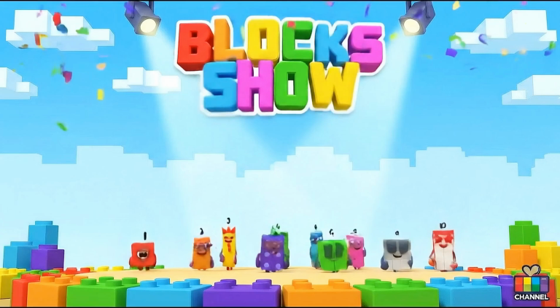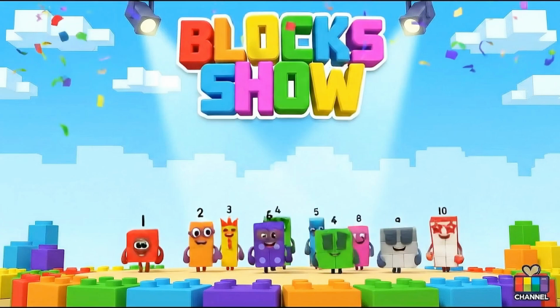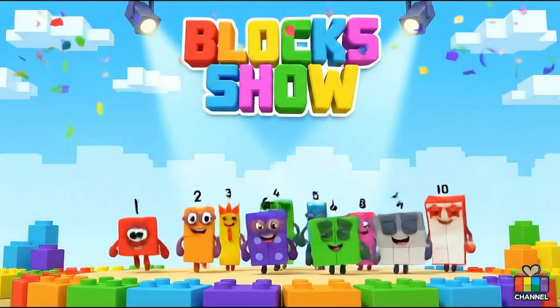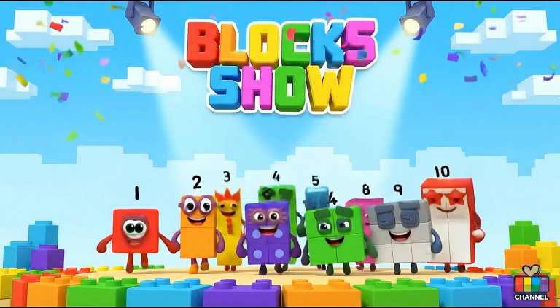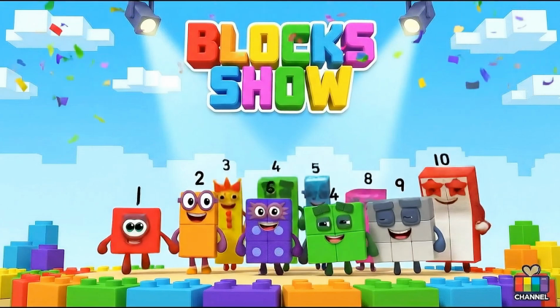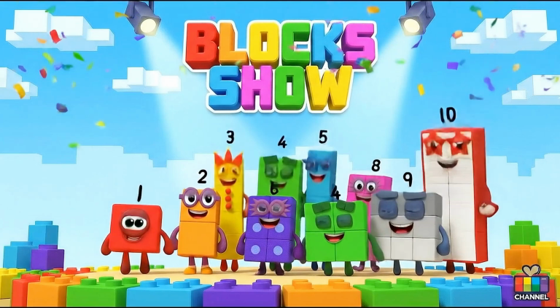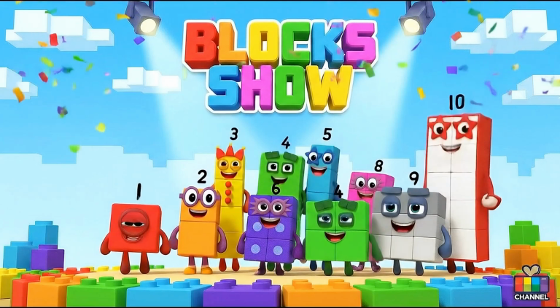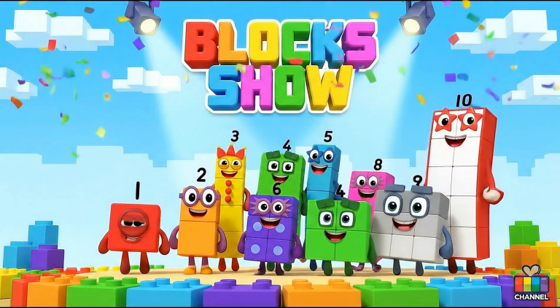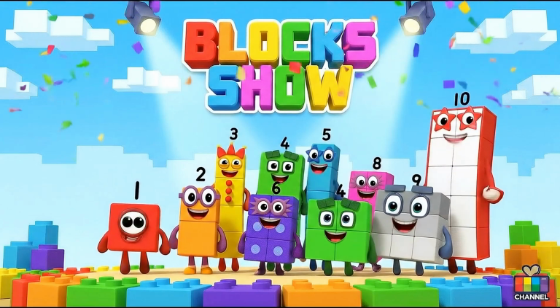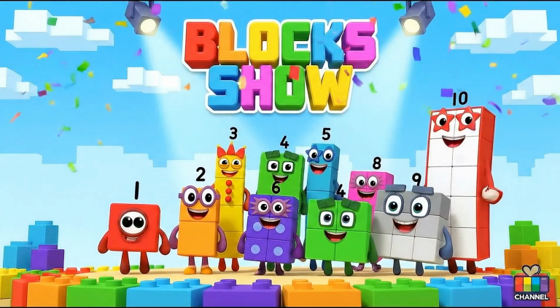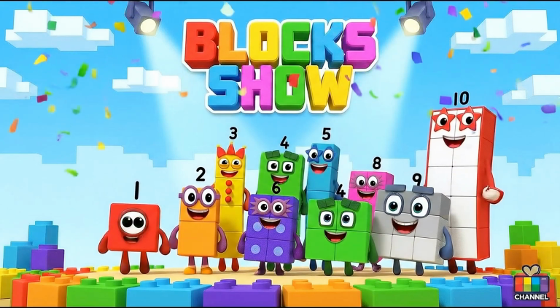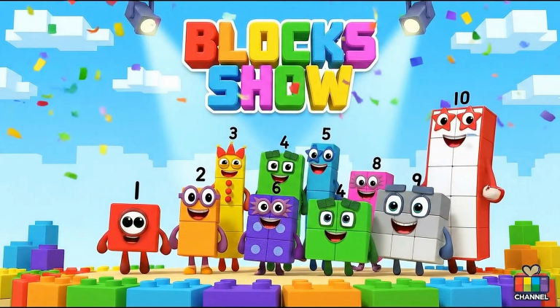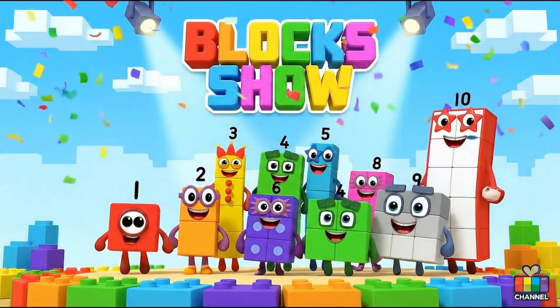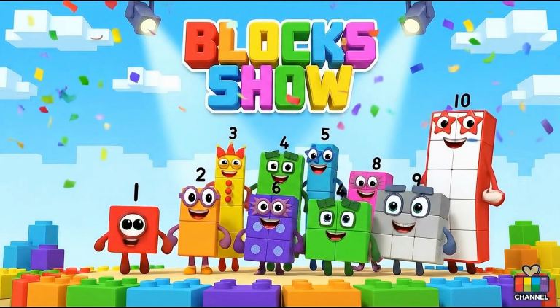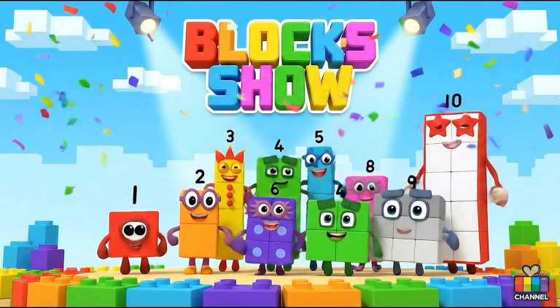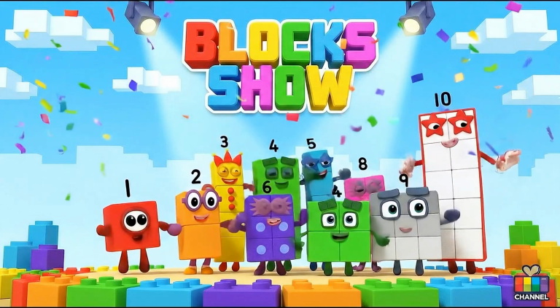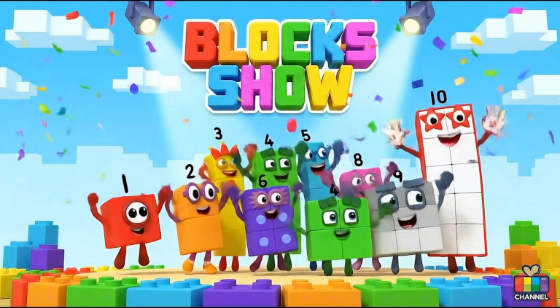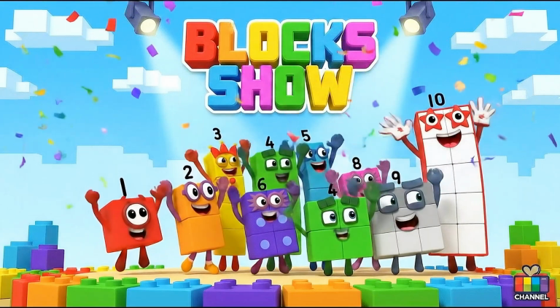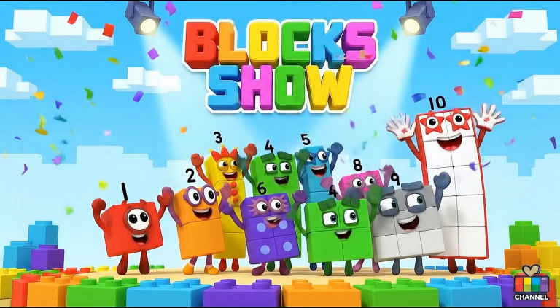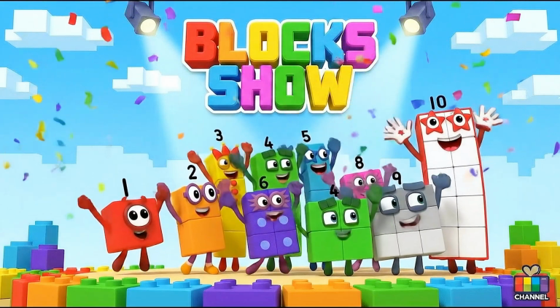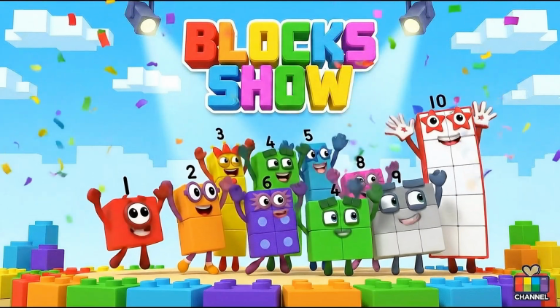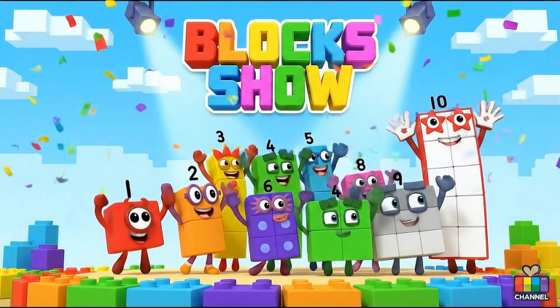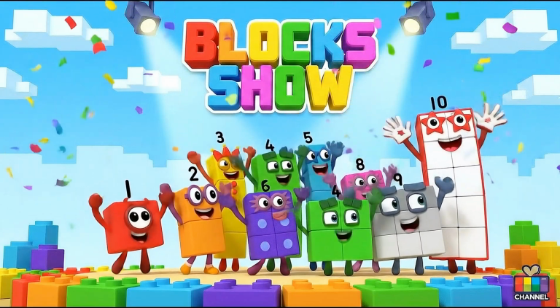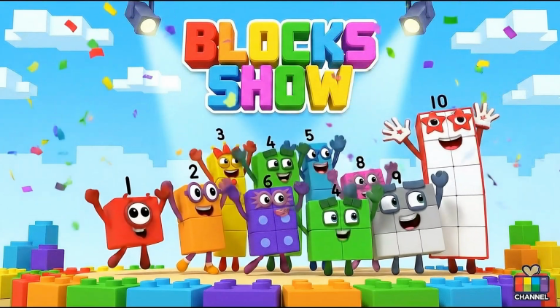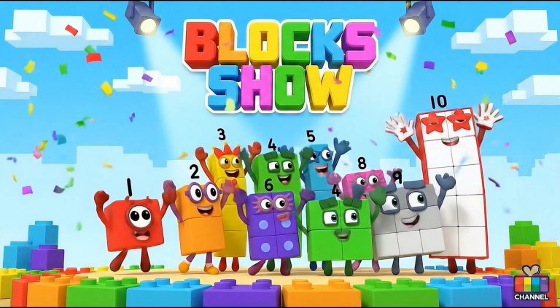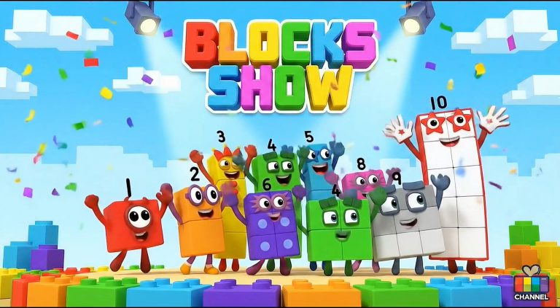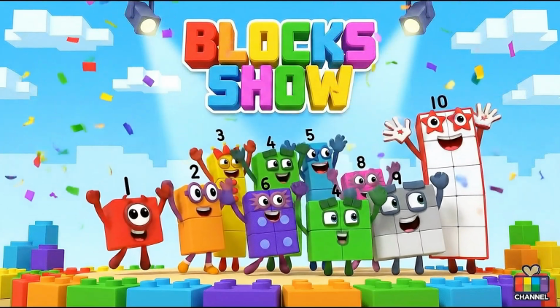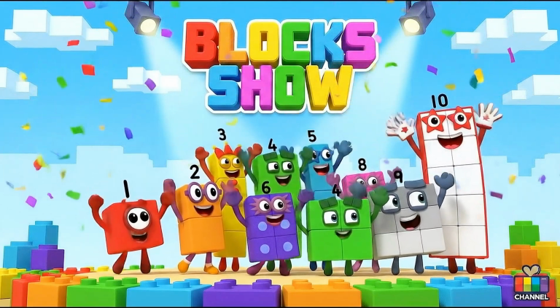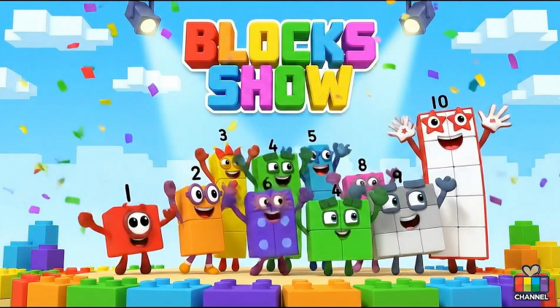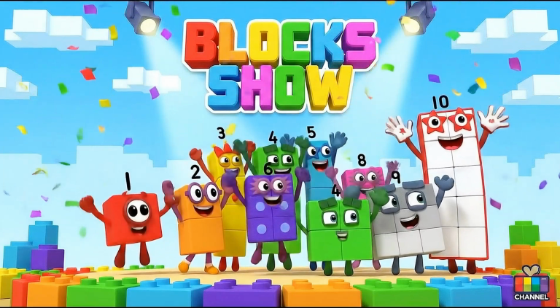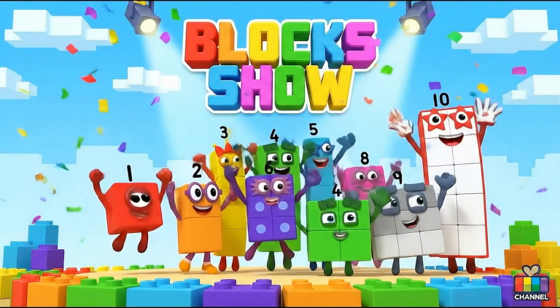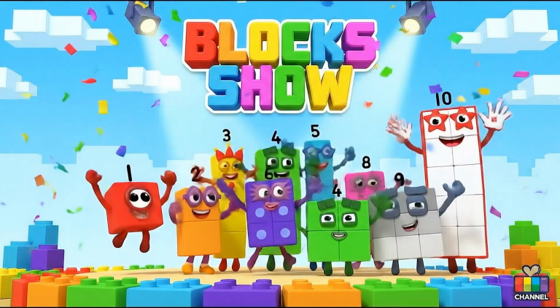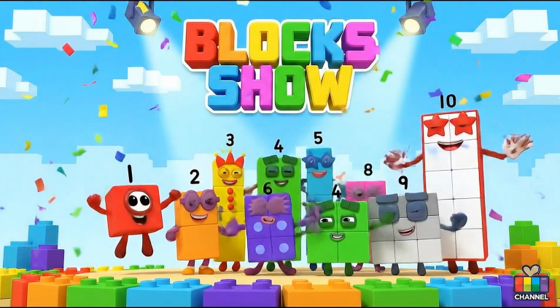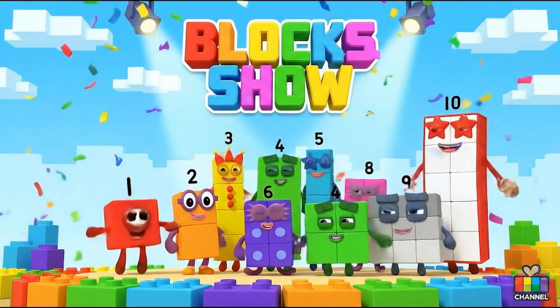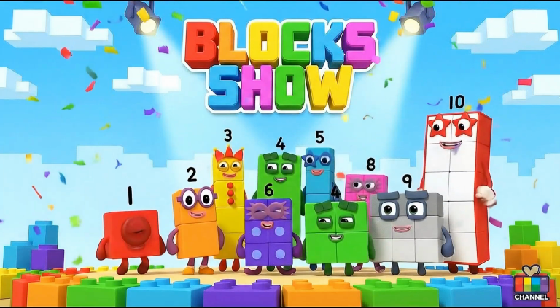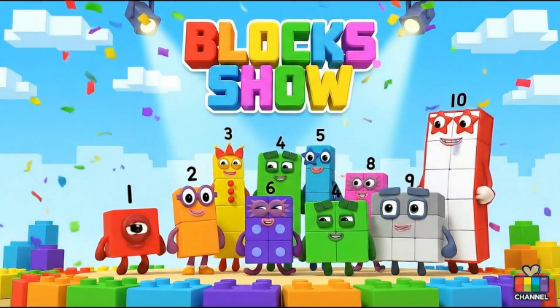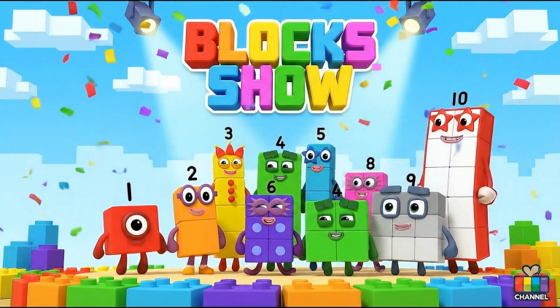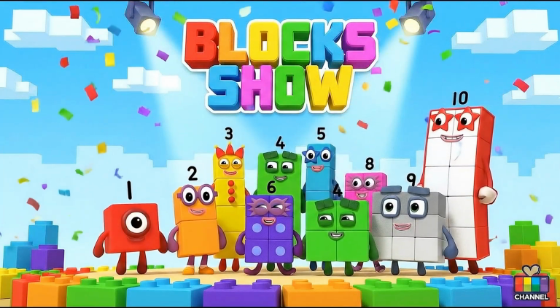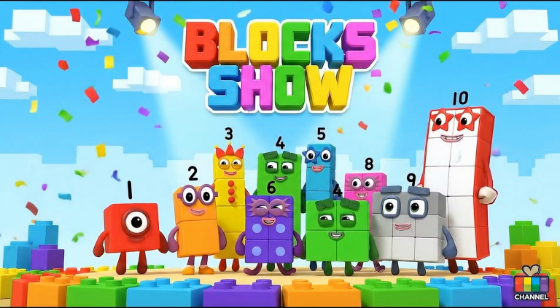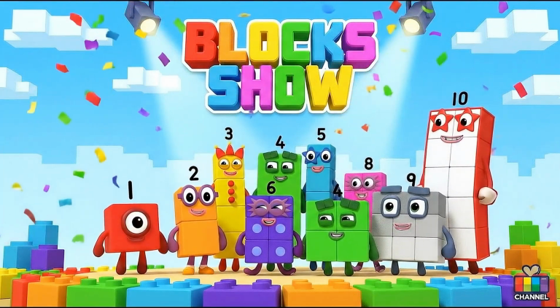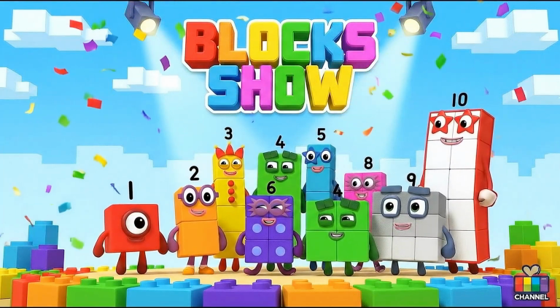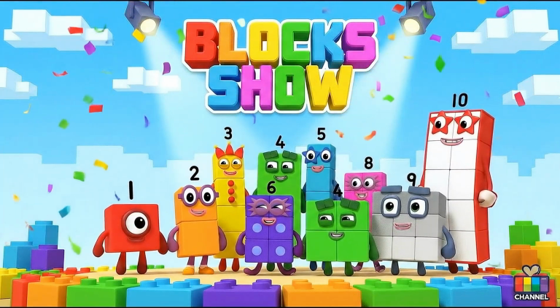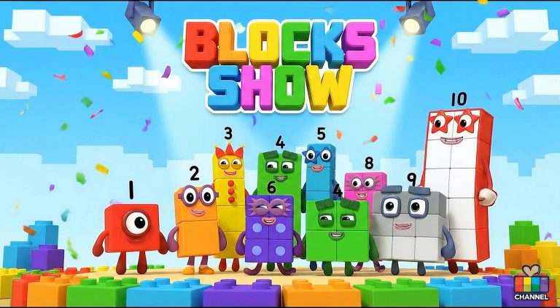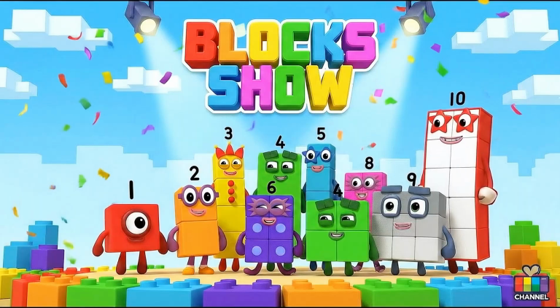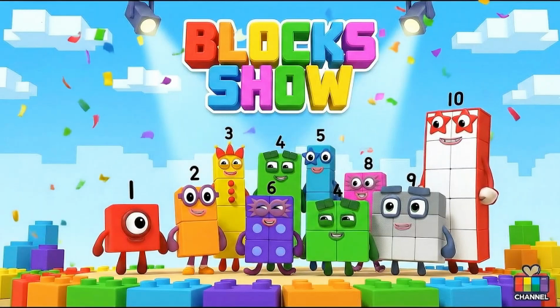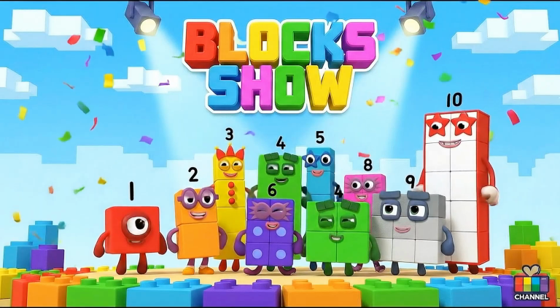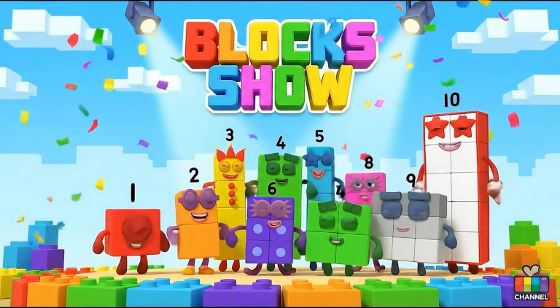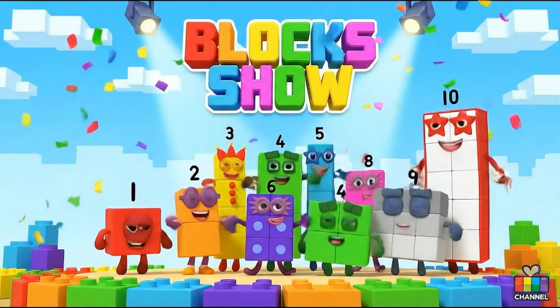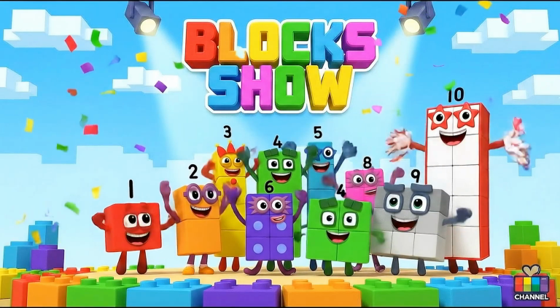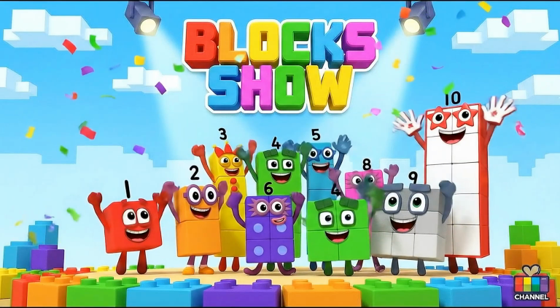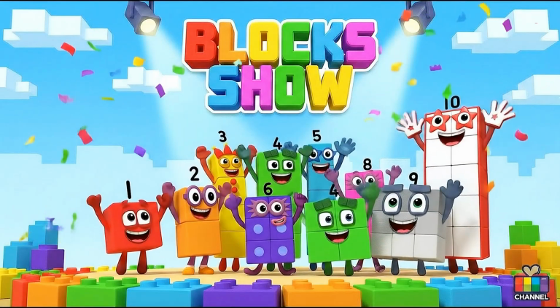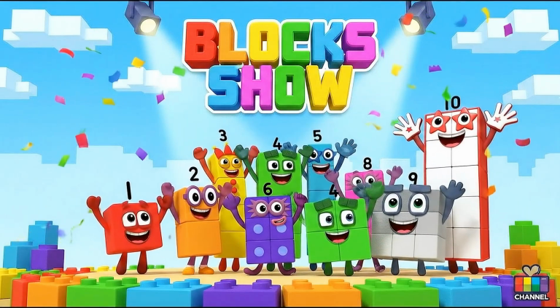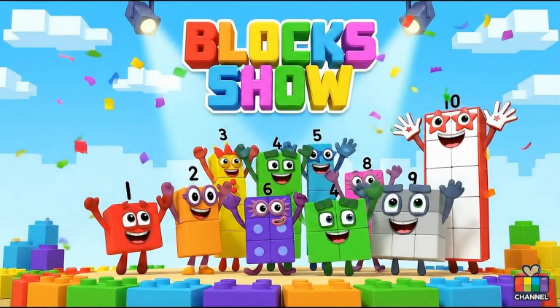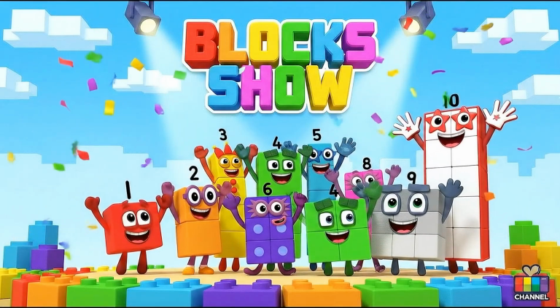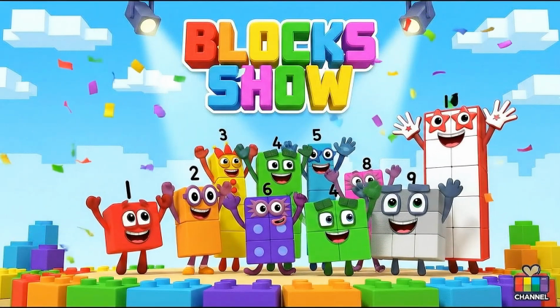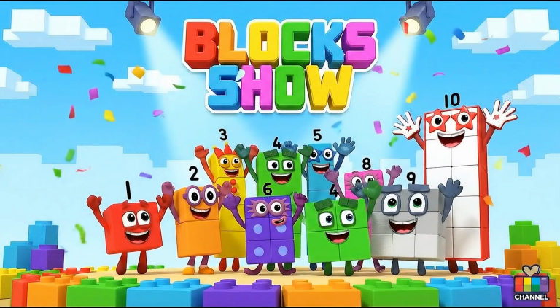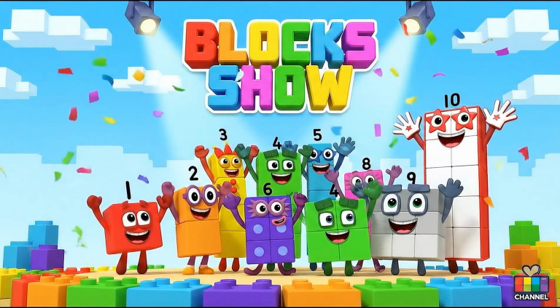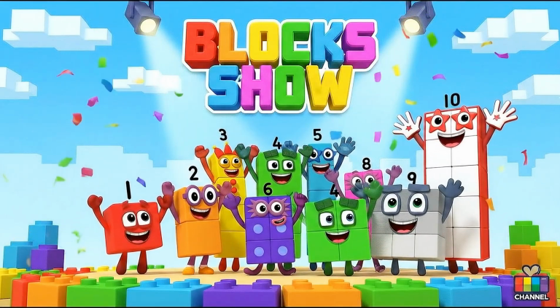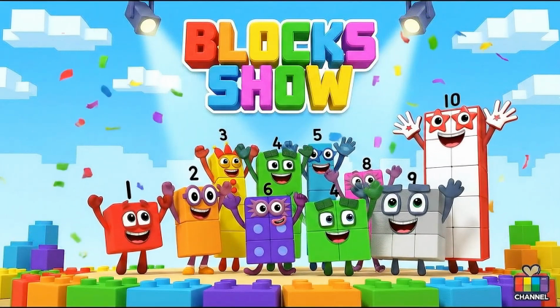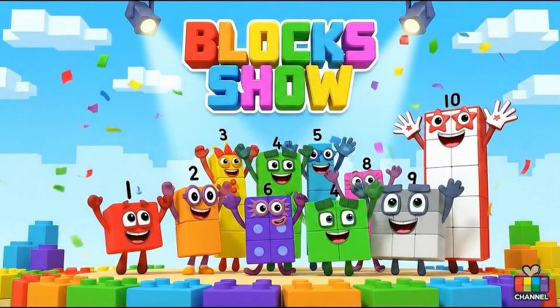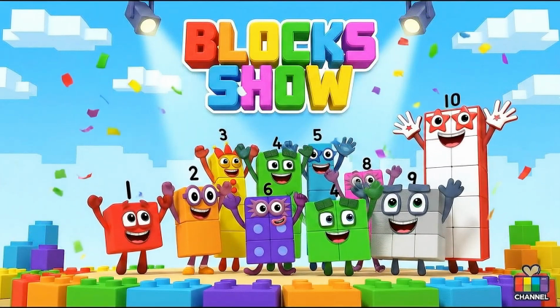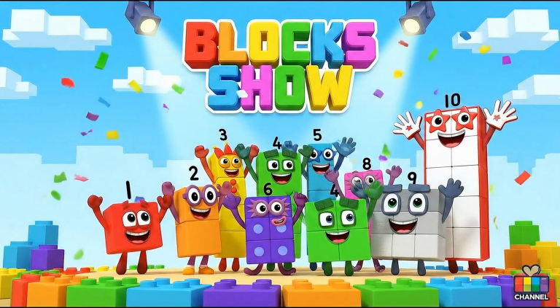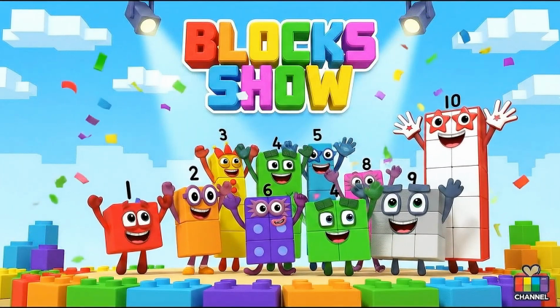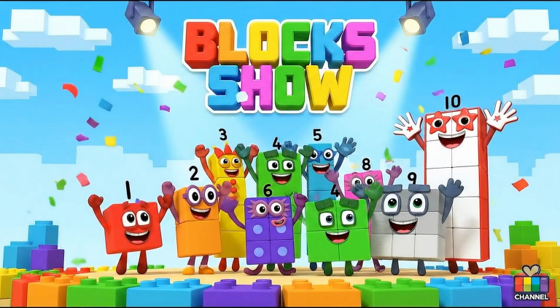Welcome to the Block Show, where everything's bright and new. Let's learn and play all day.